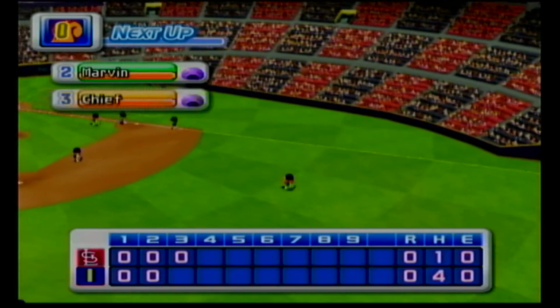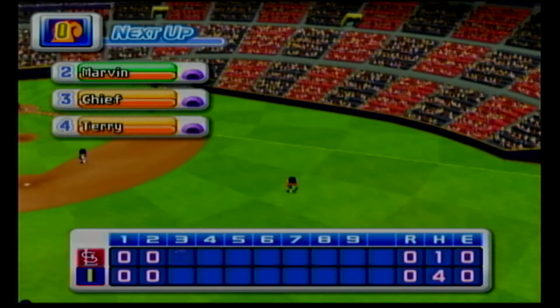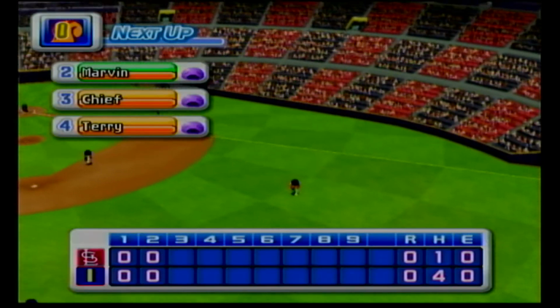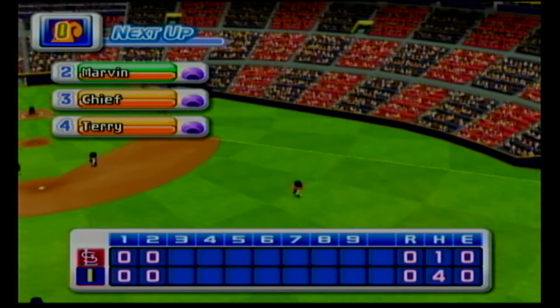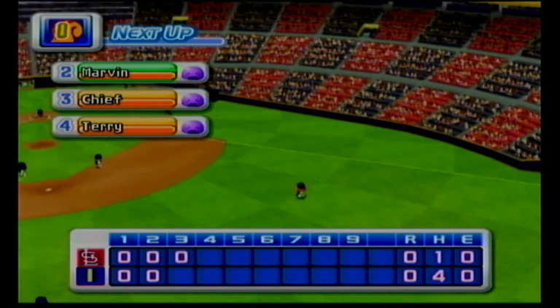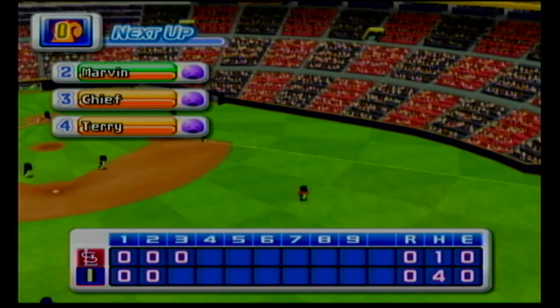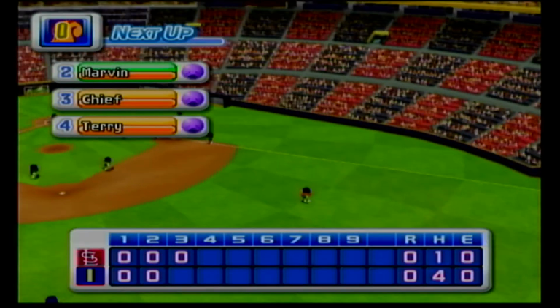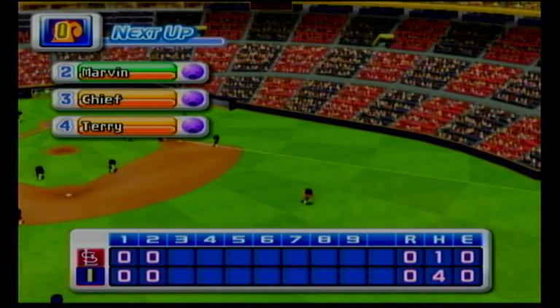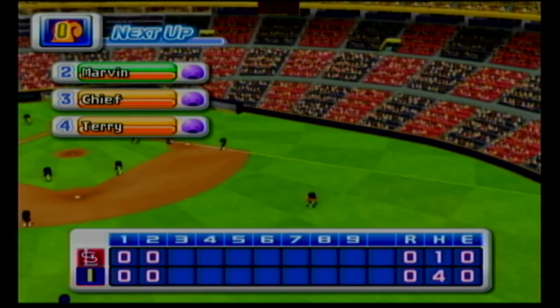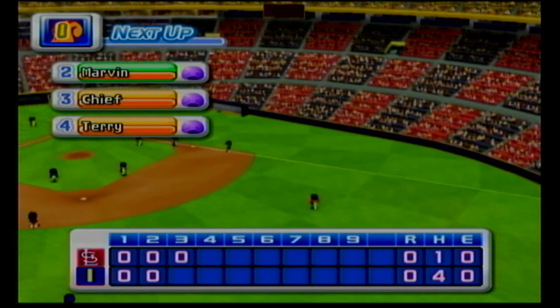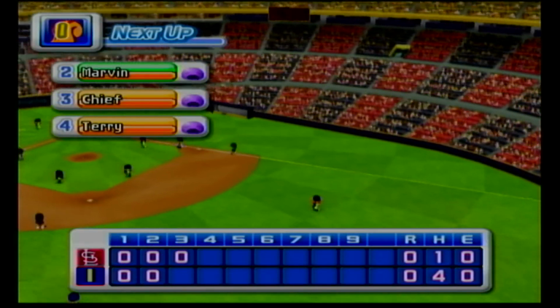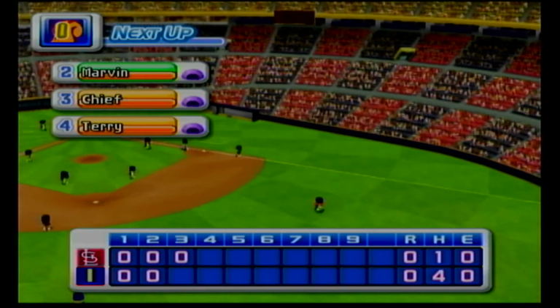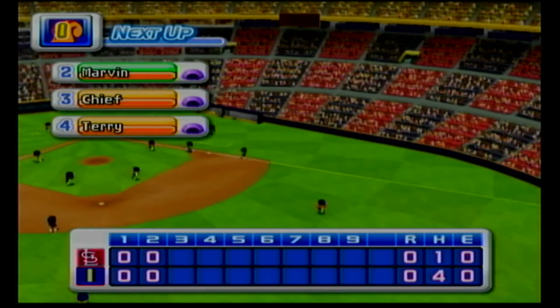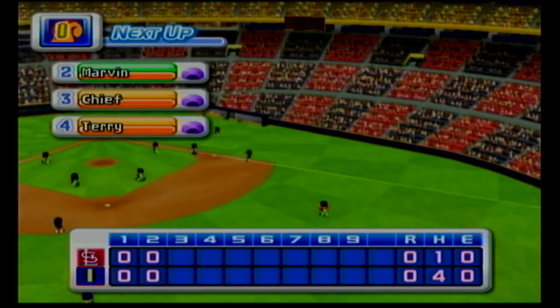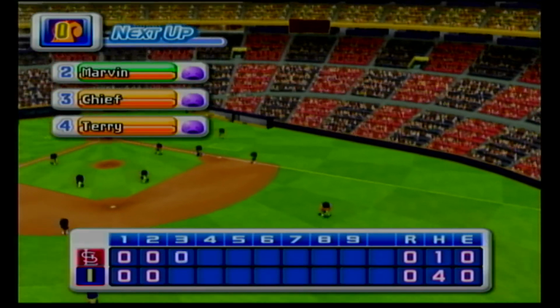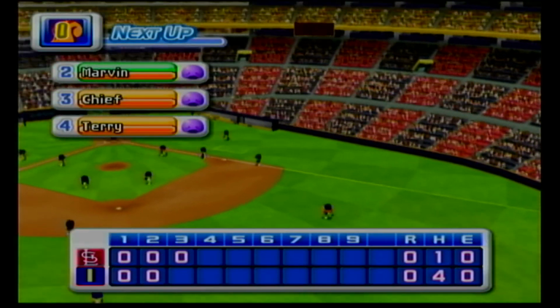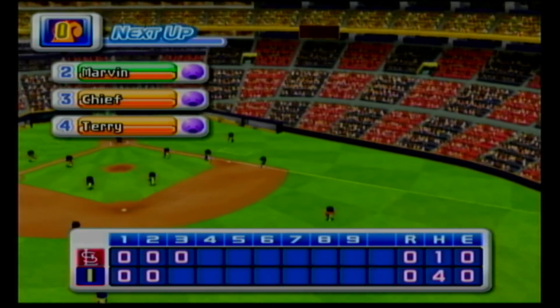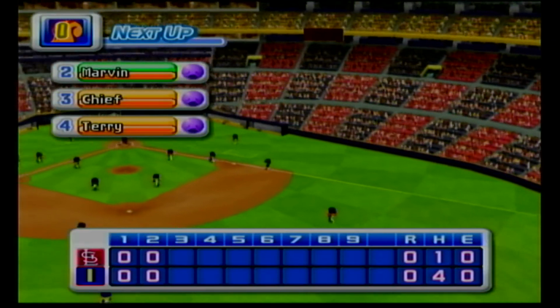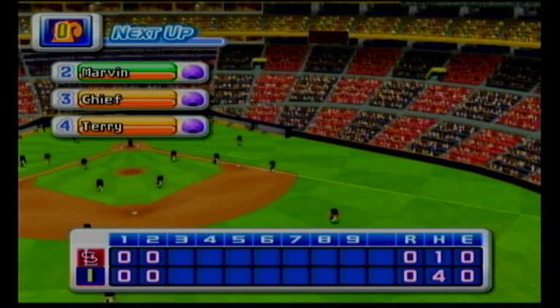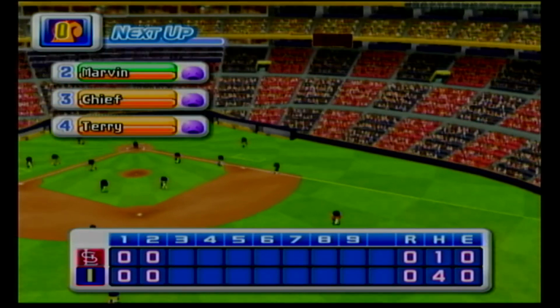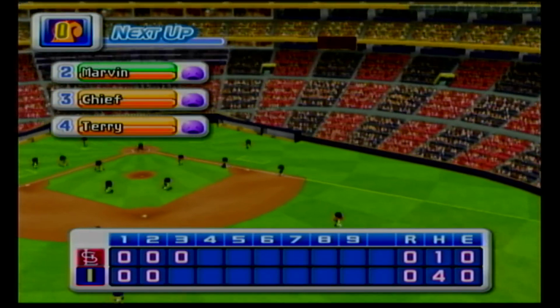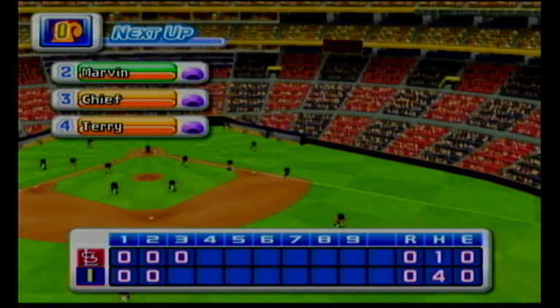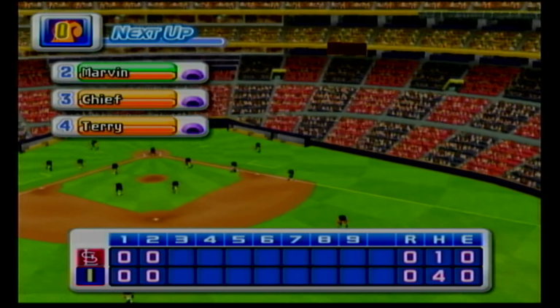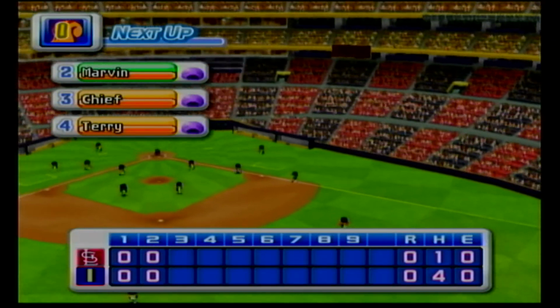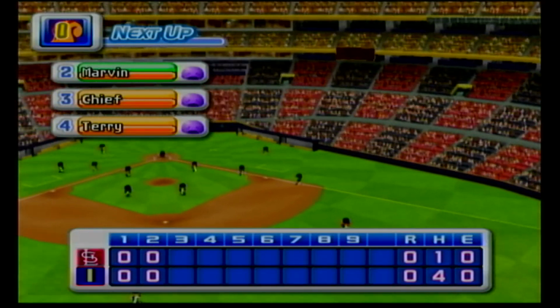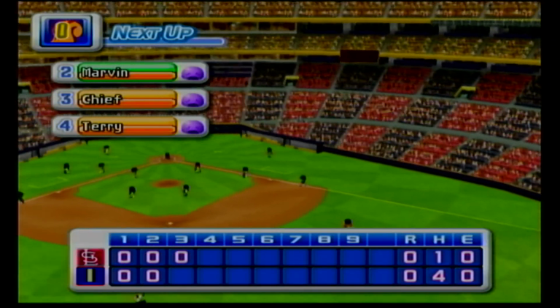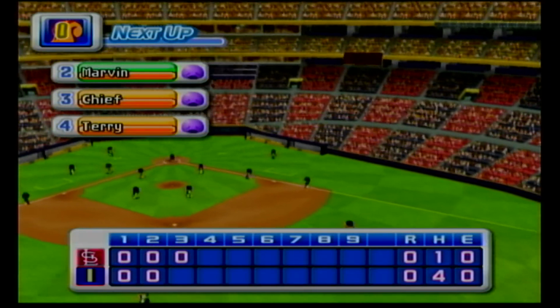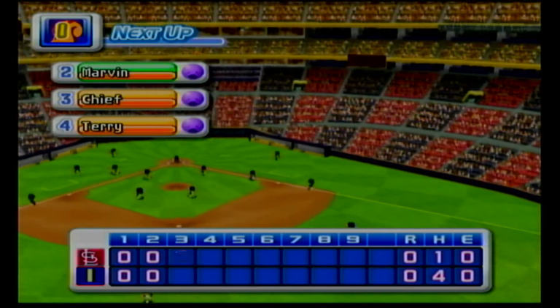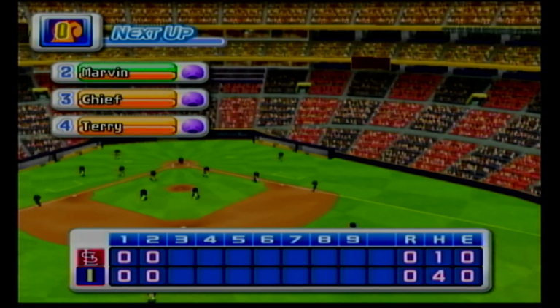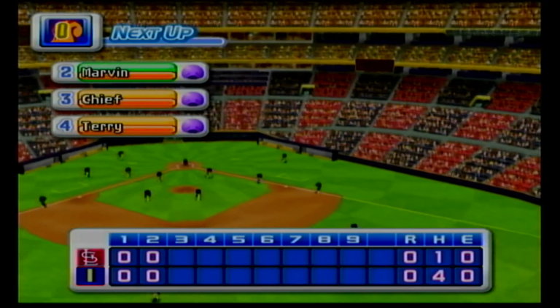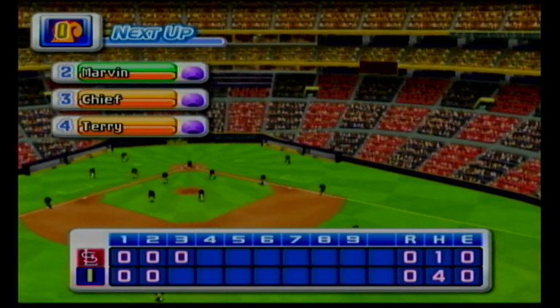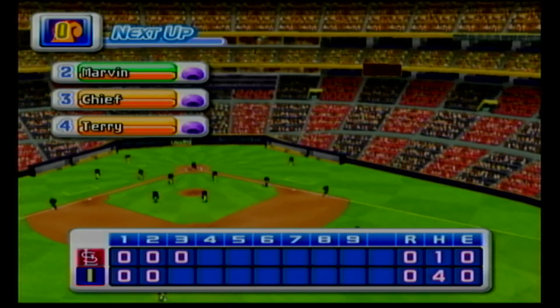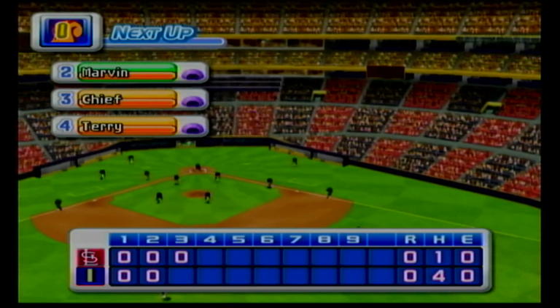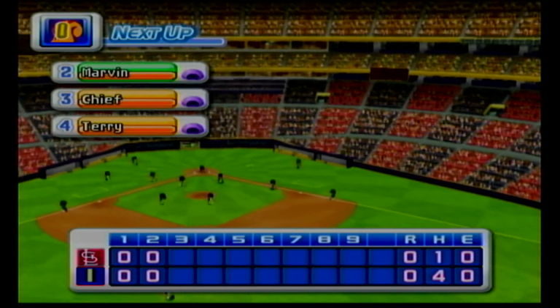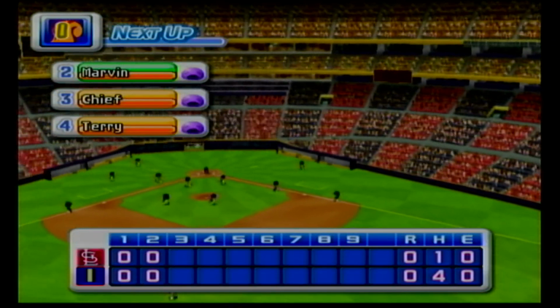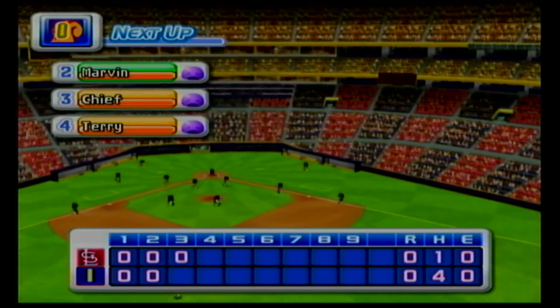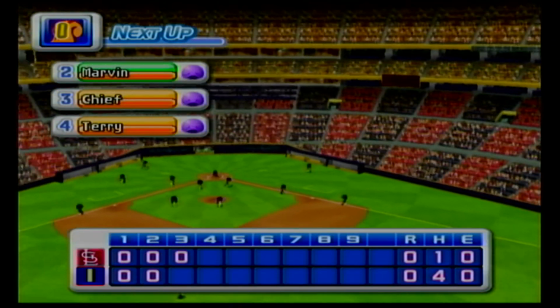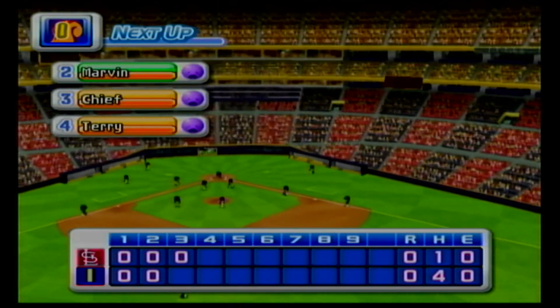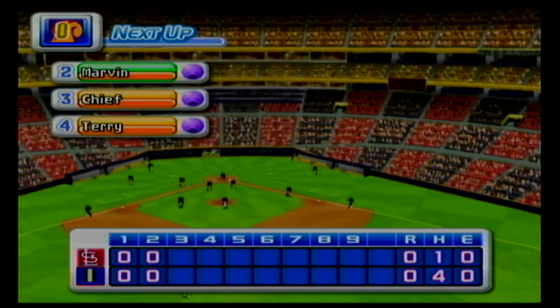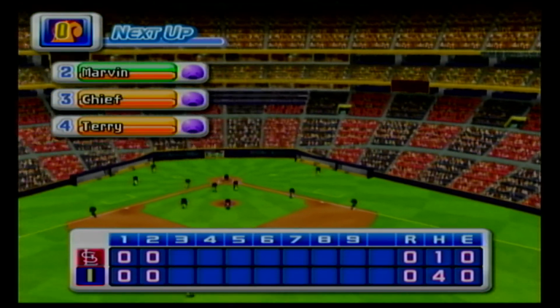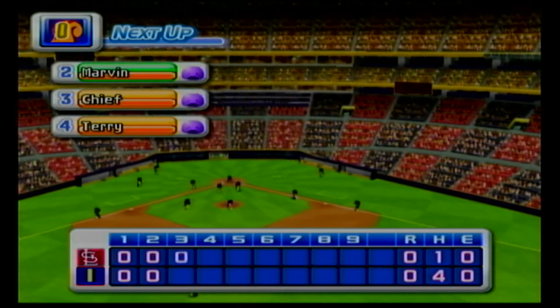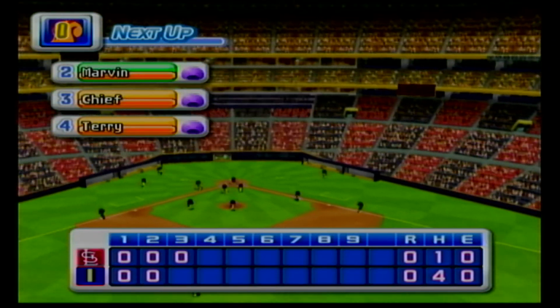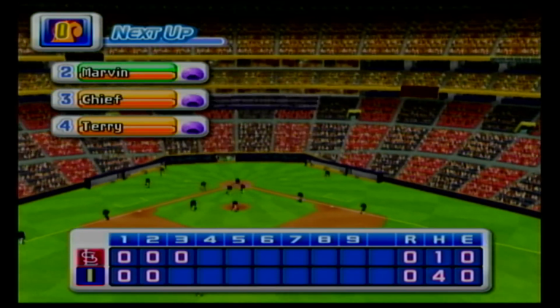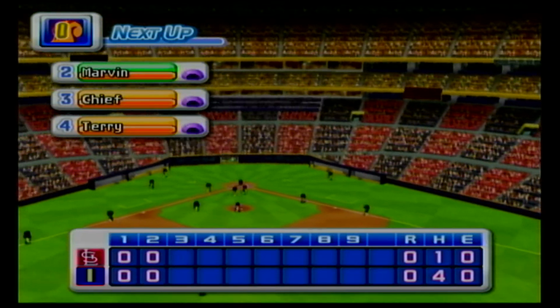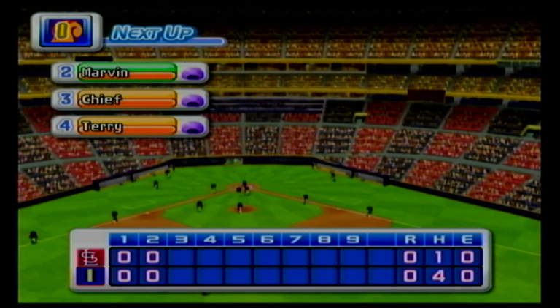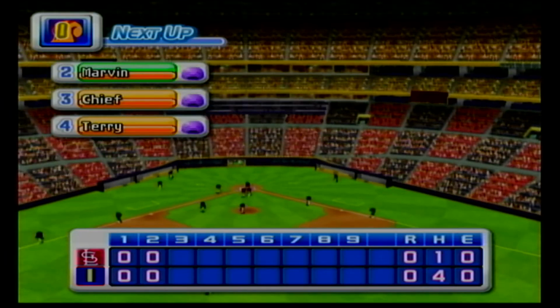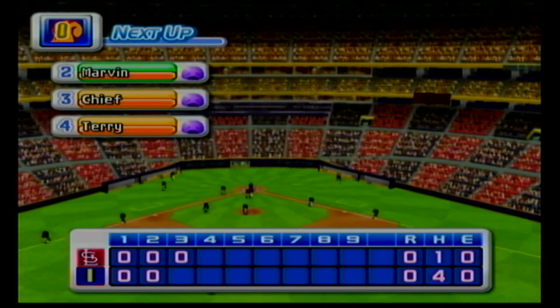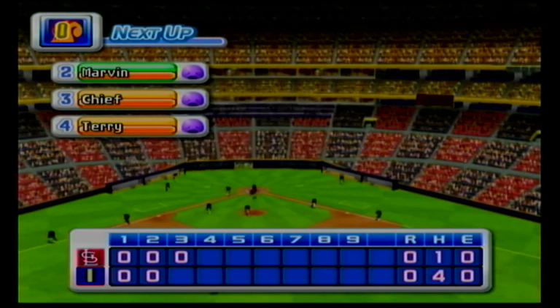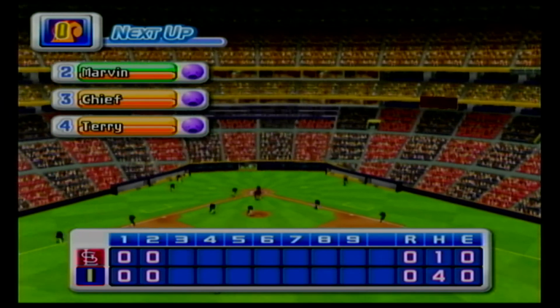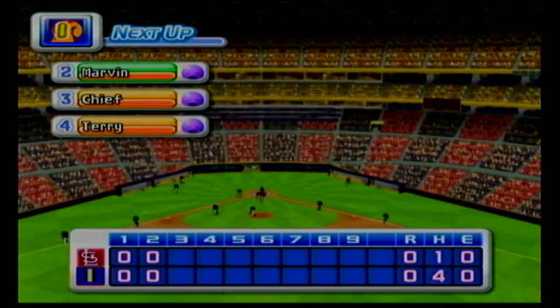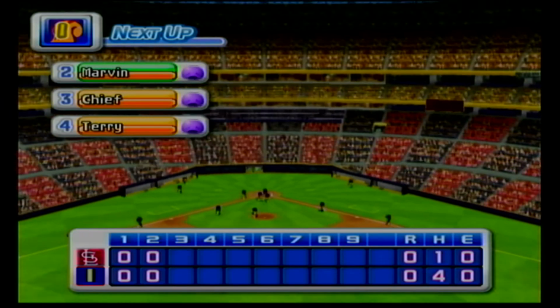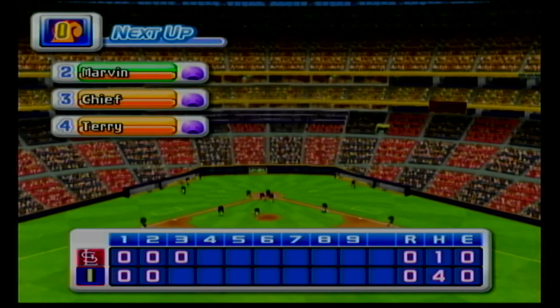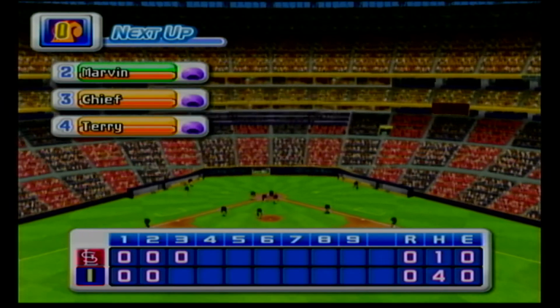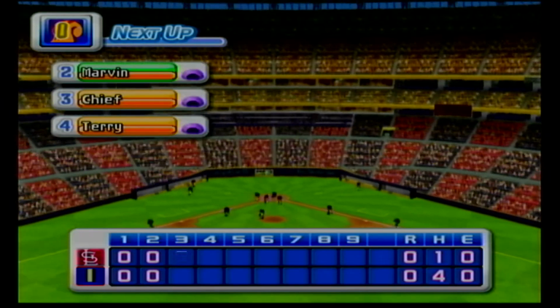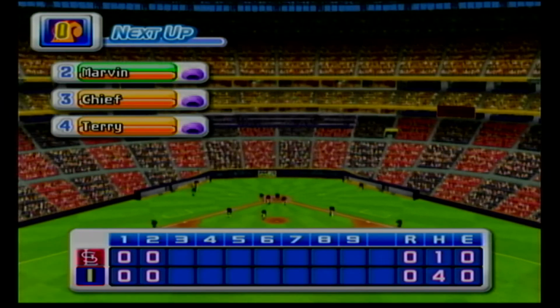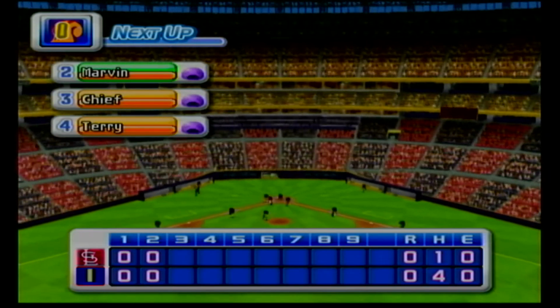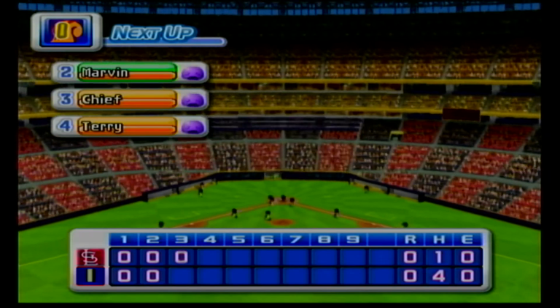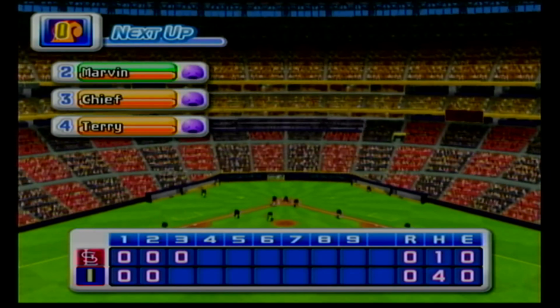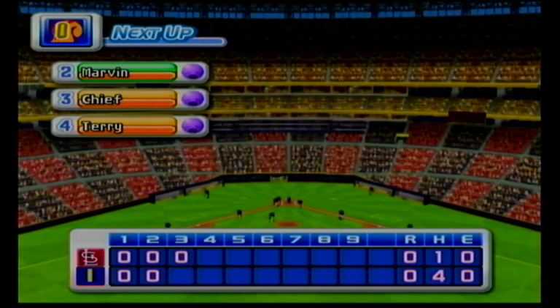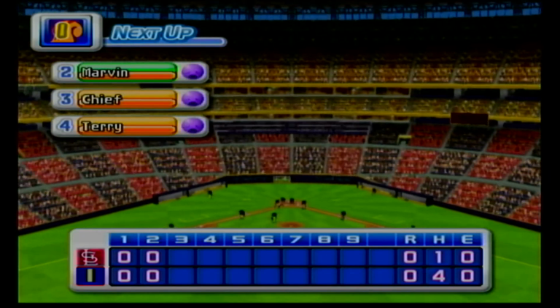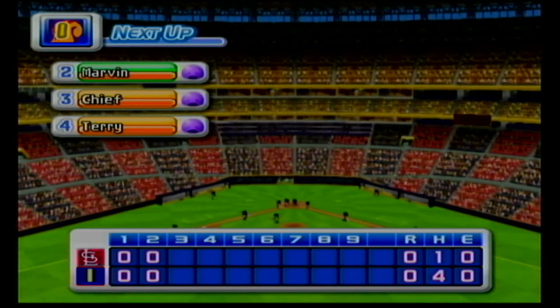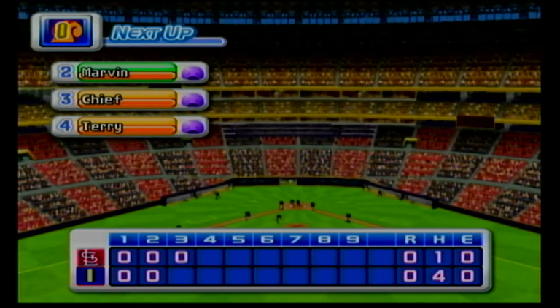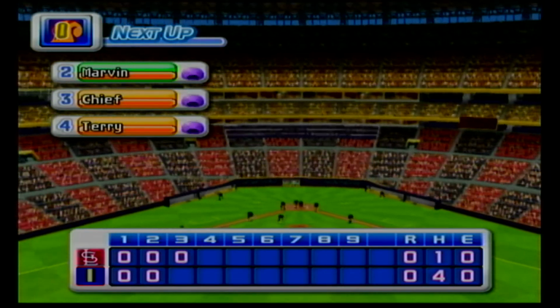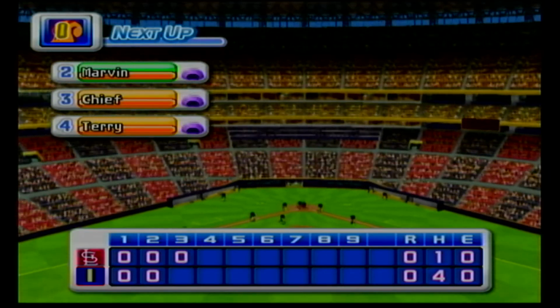No runs, no hits, no errors. We enter the bottom of the third inning. The Cardinals zero, Indianapolis zero.